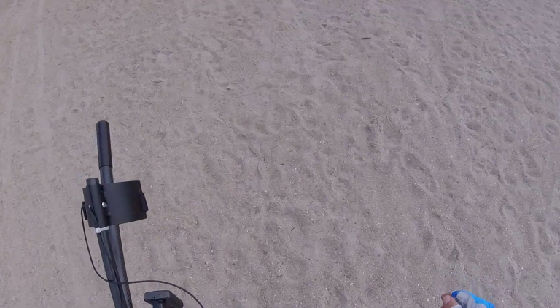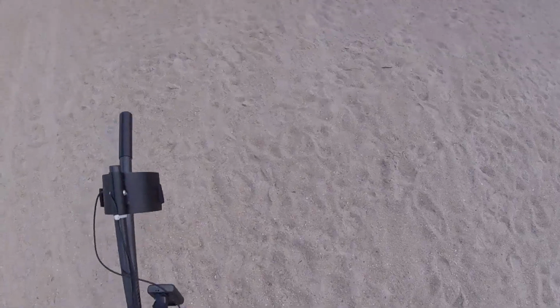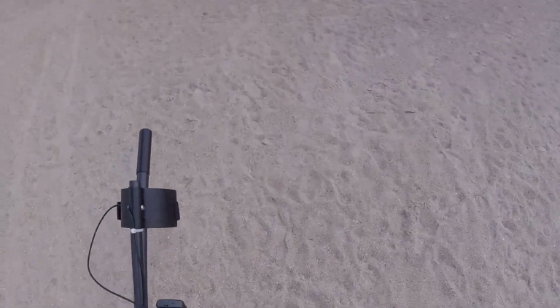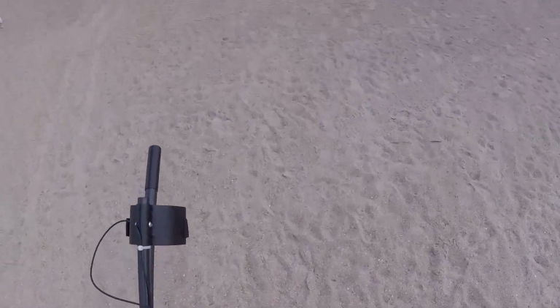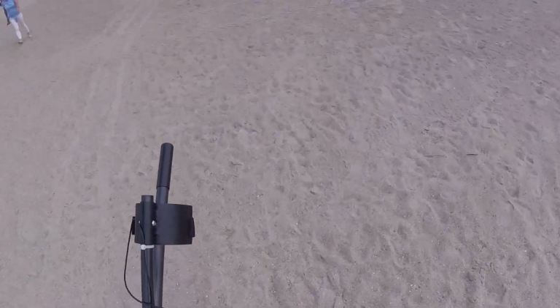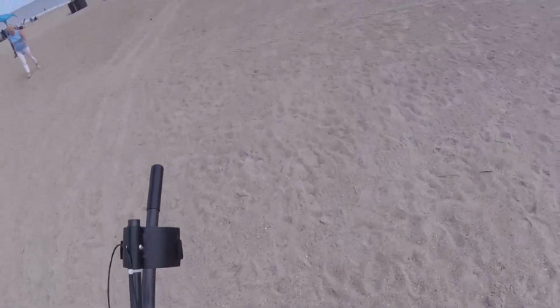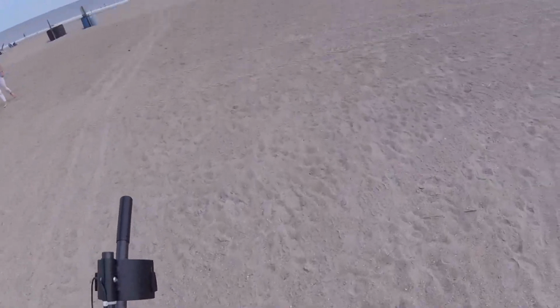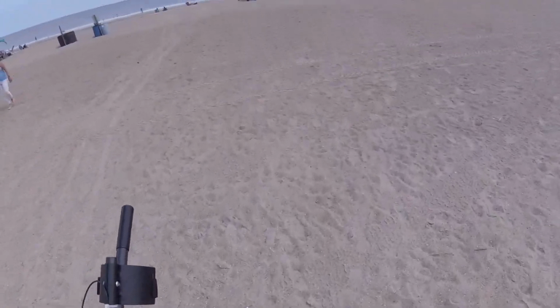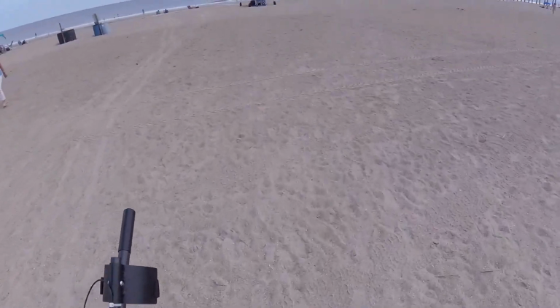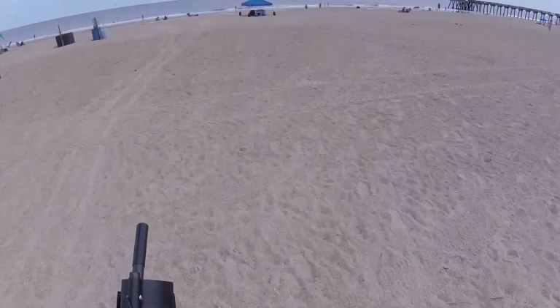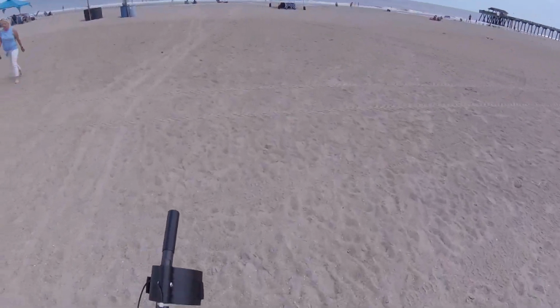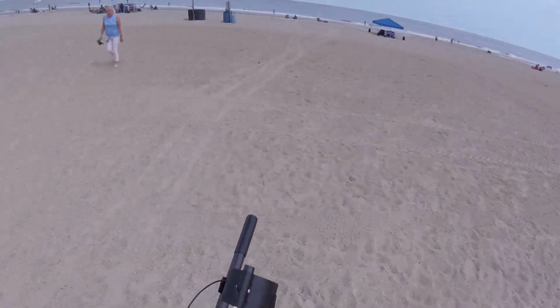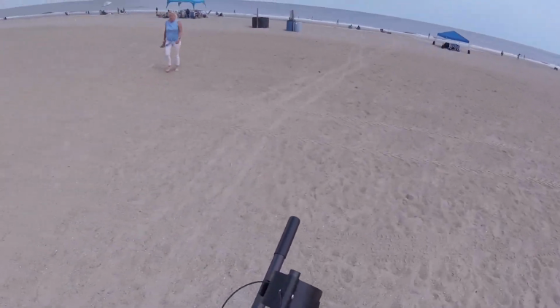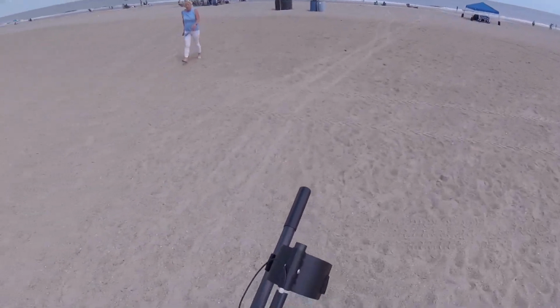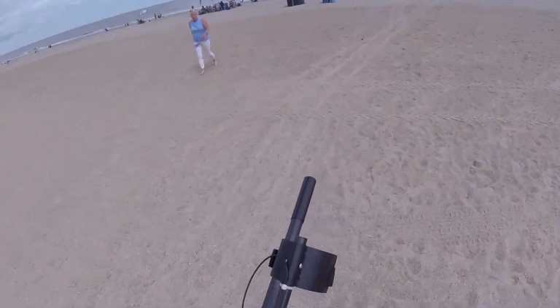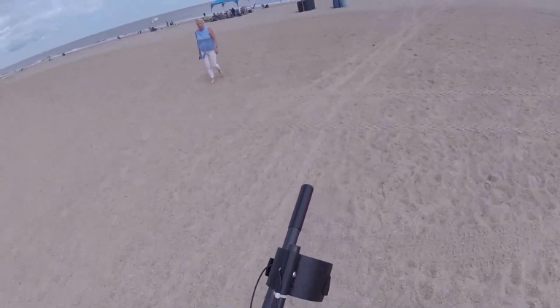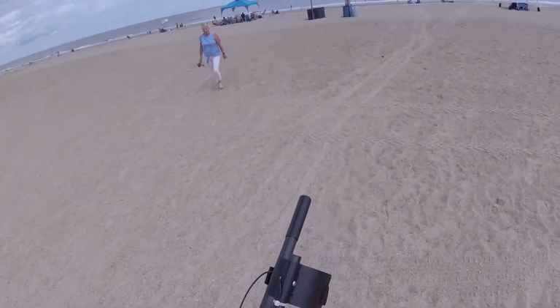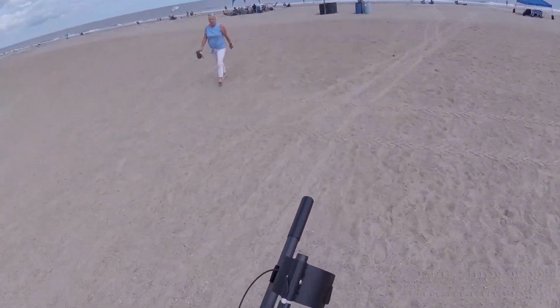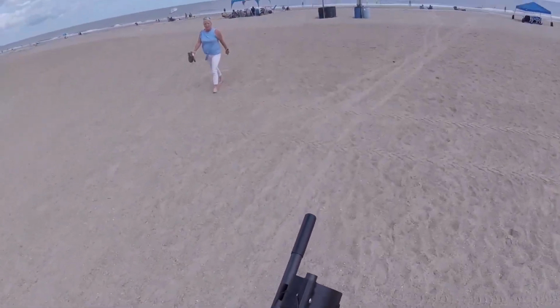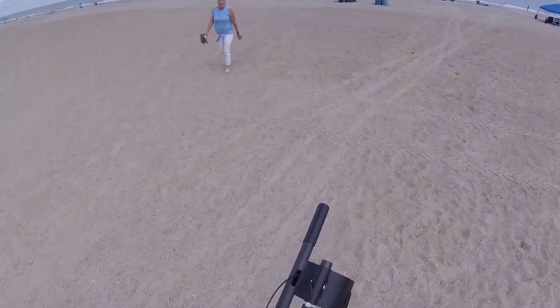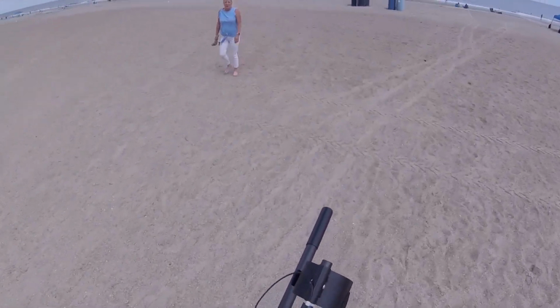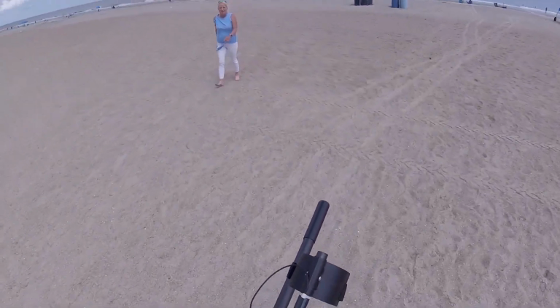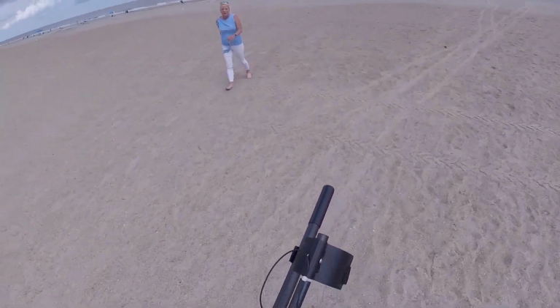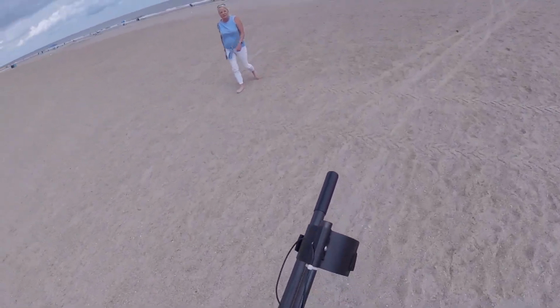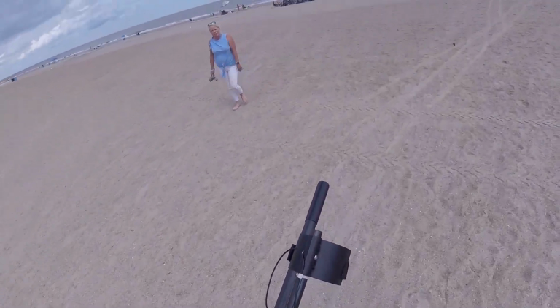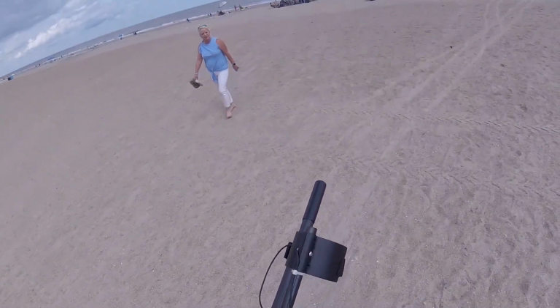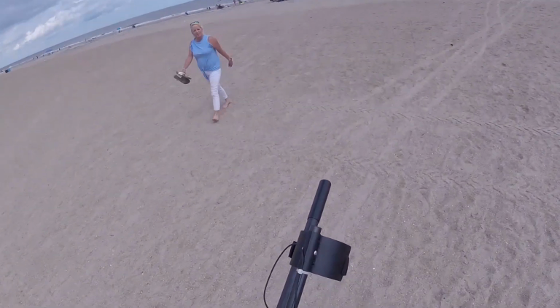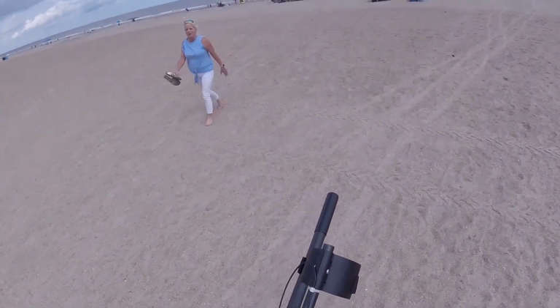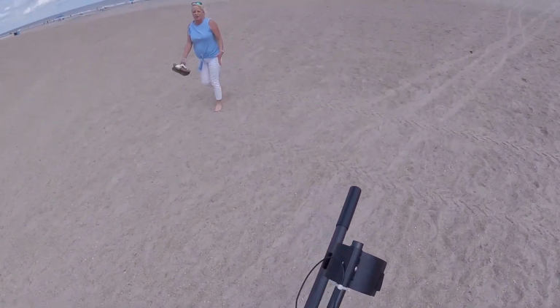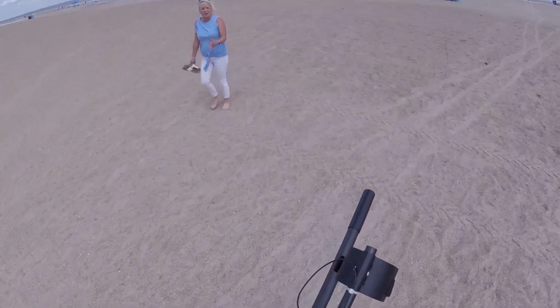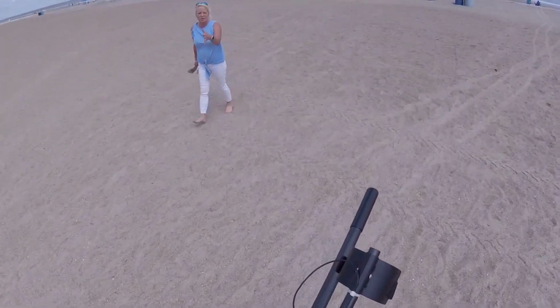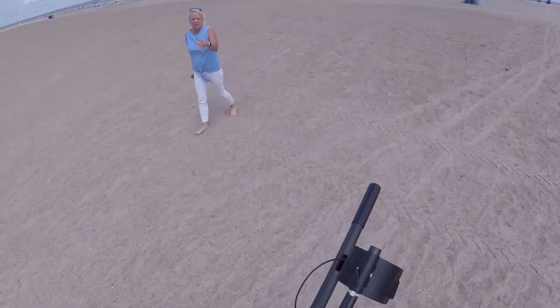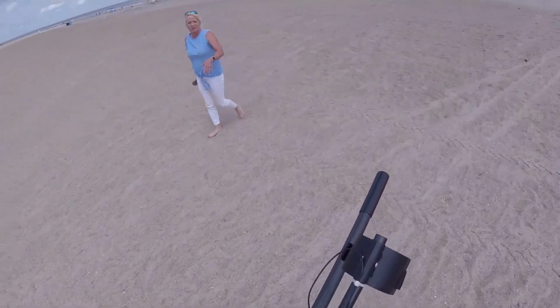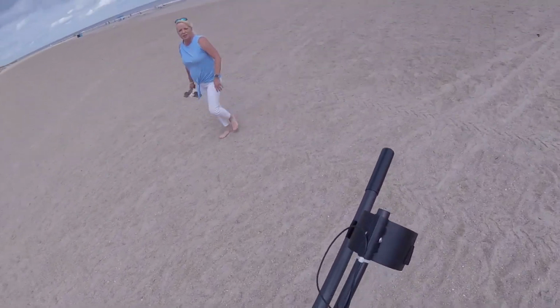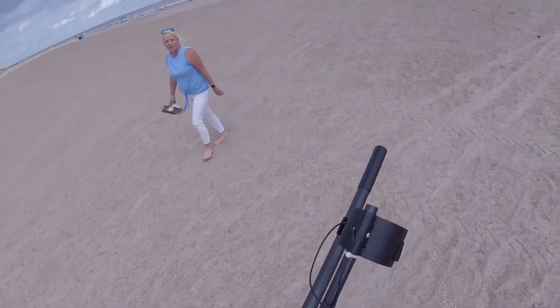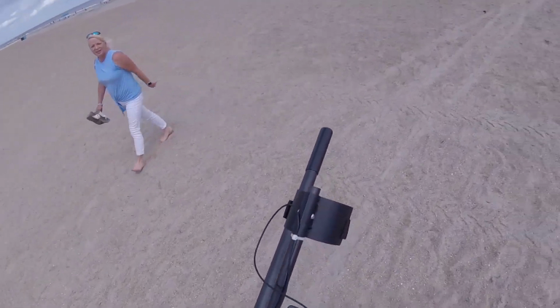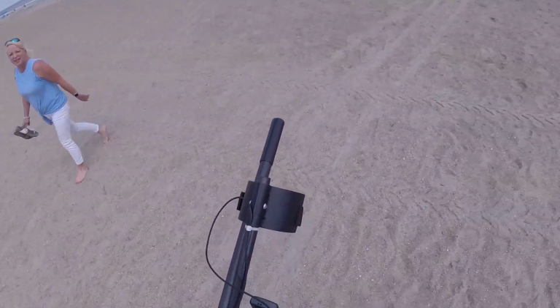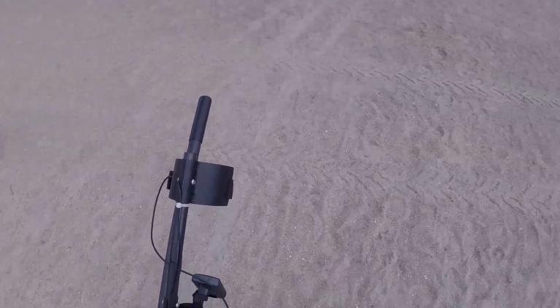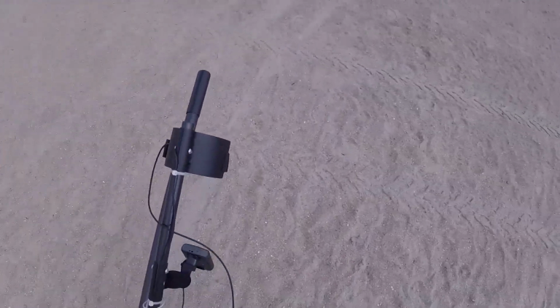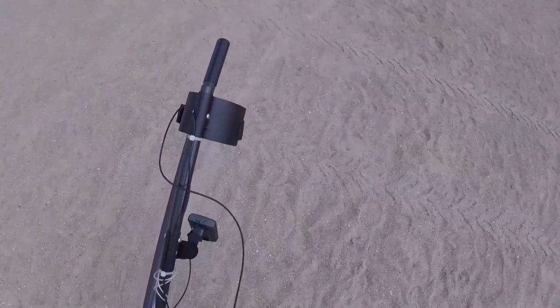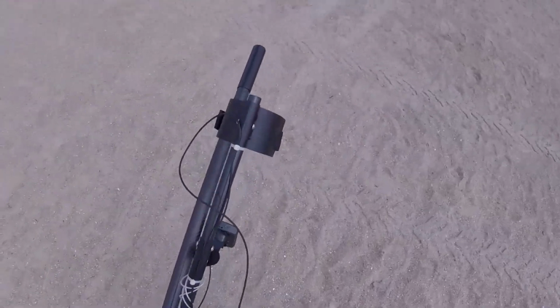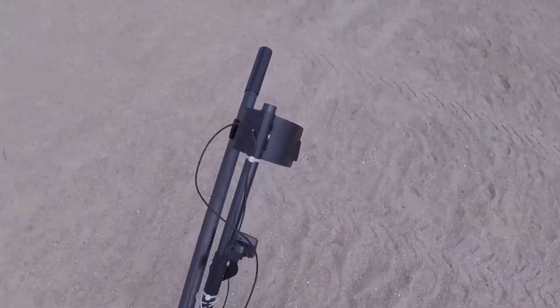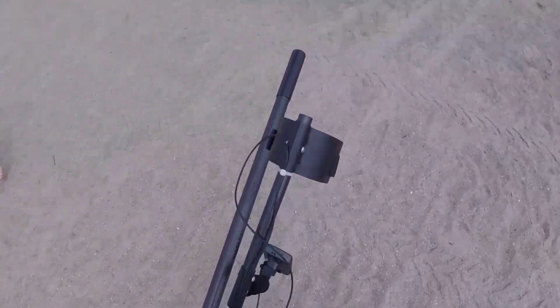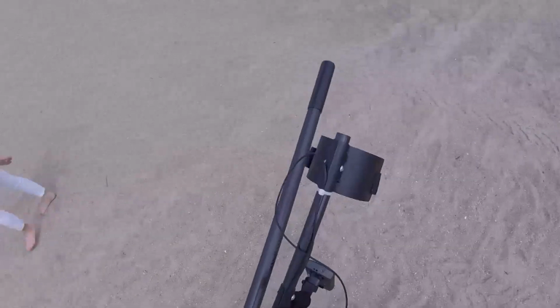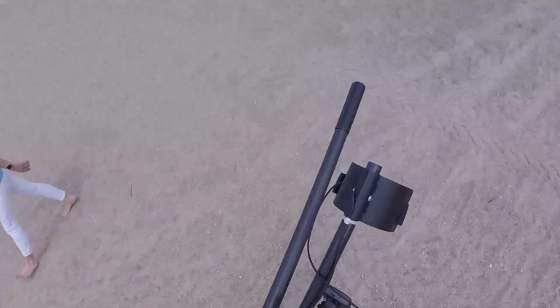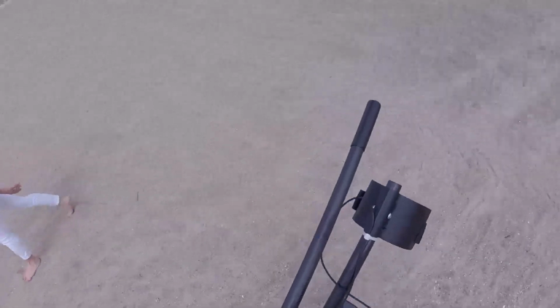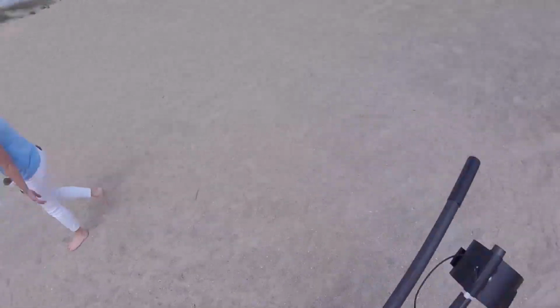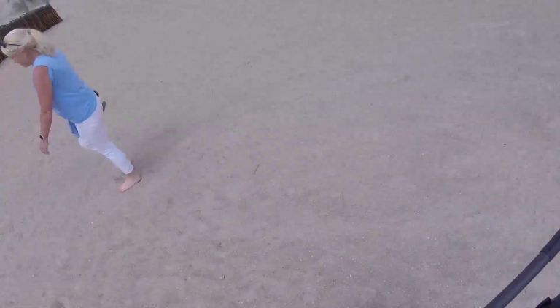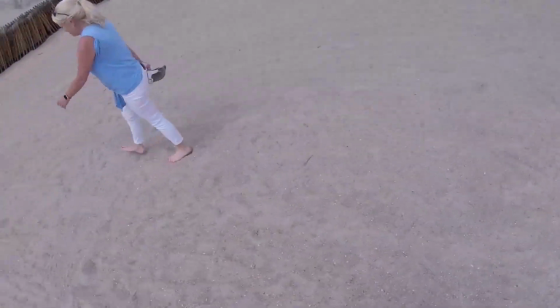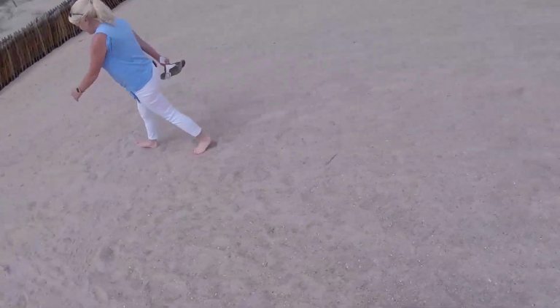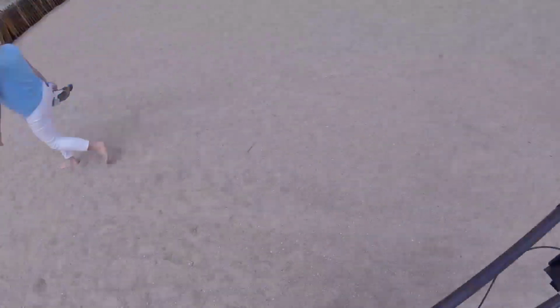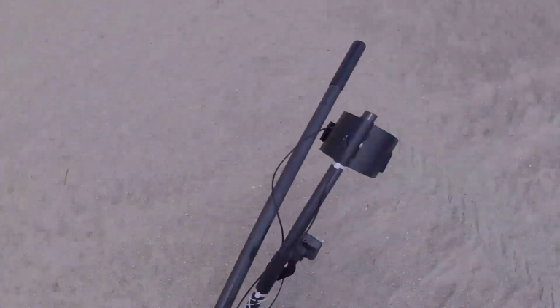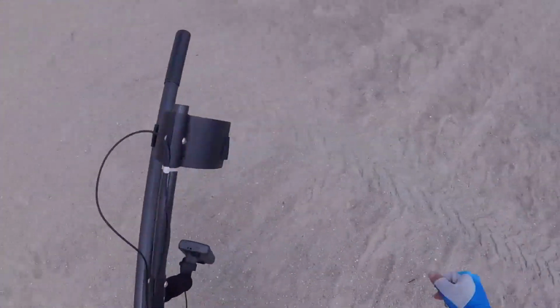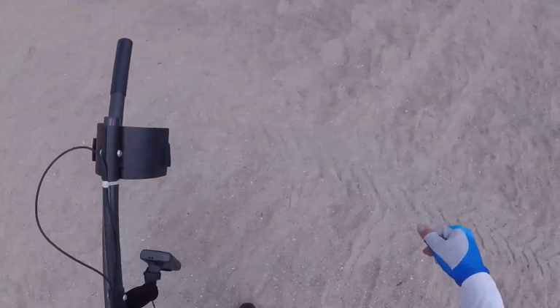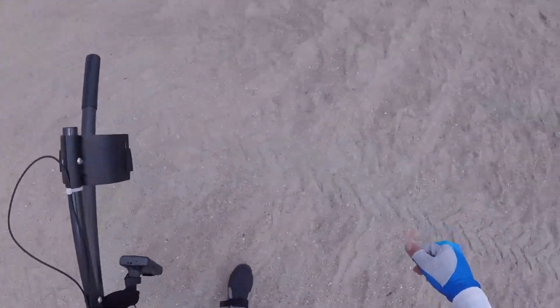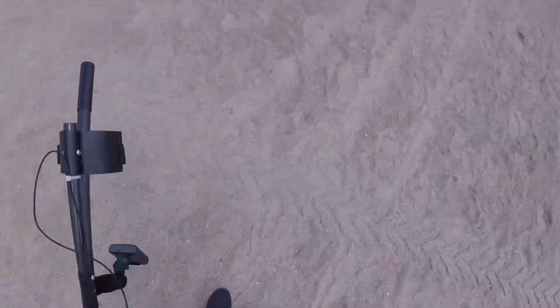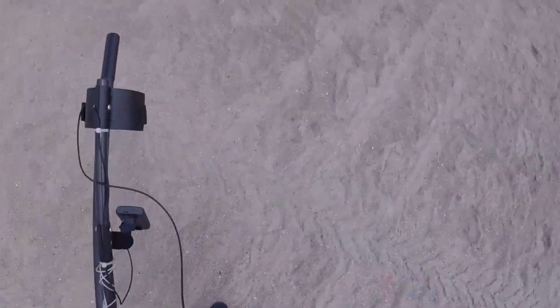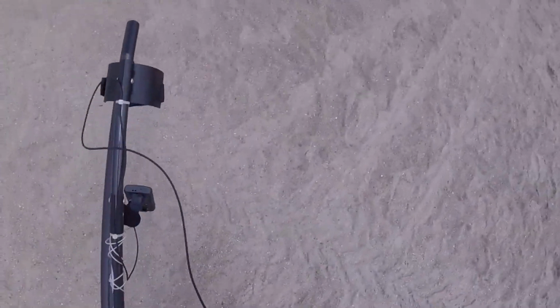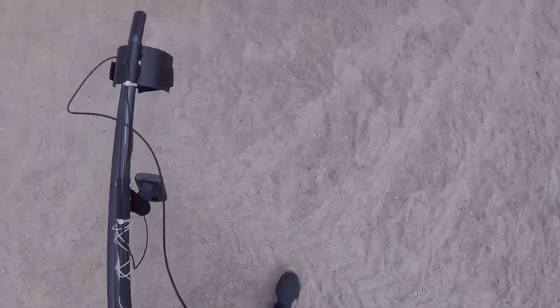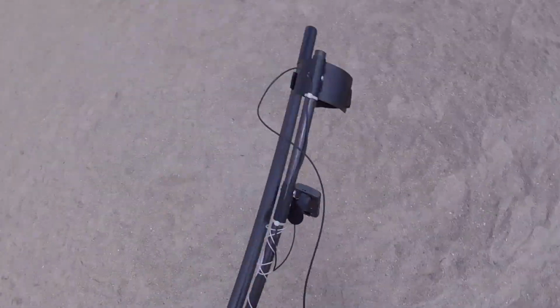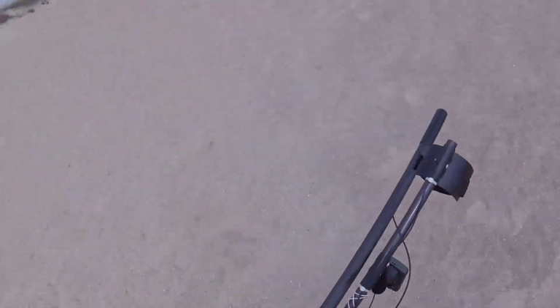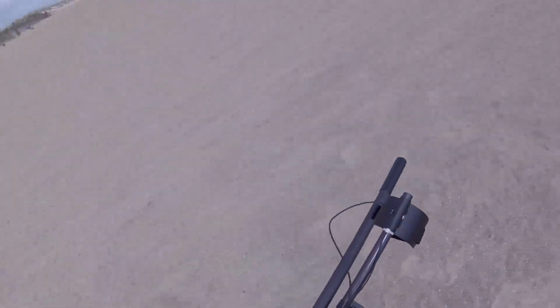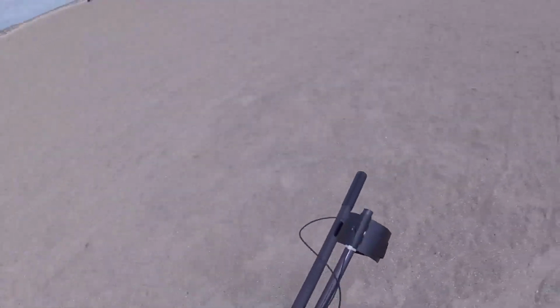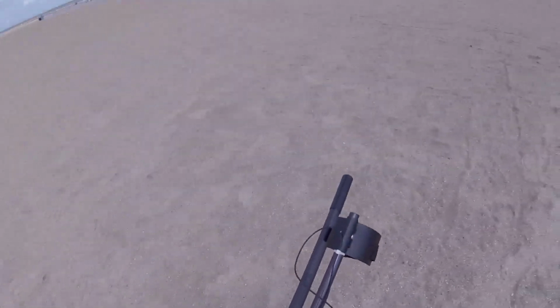I'm back at the beach. Have you ever found any good stuff? No, never. No? I just come out here for exercise.